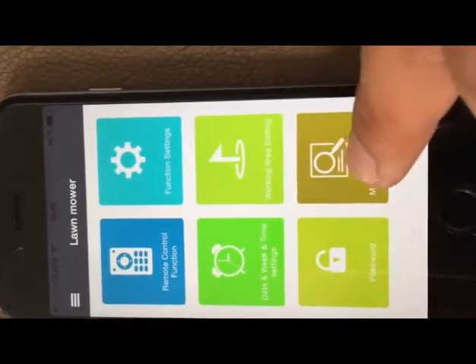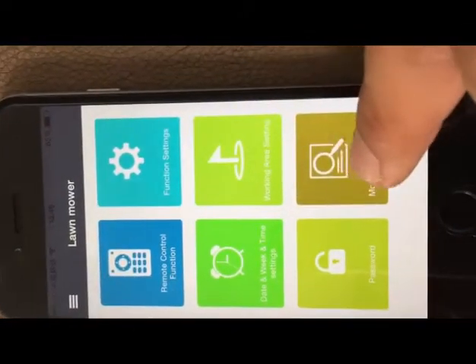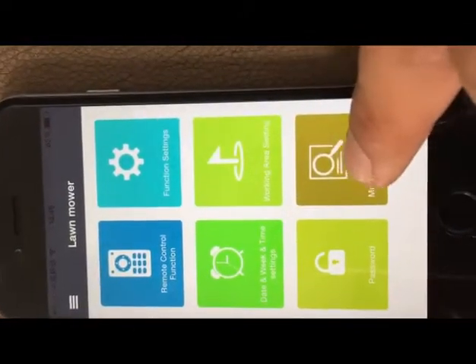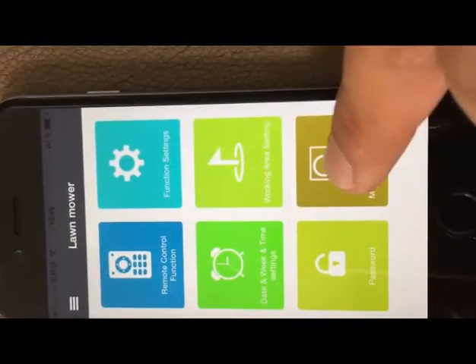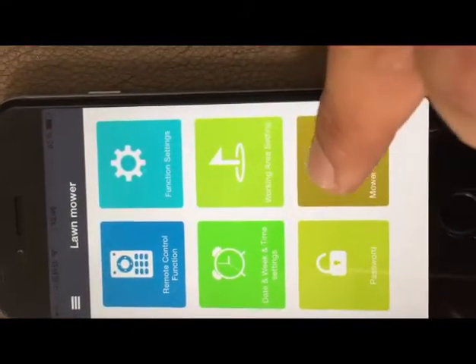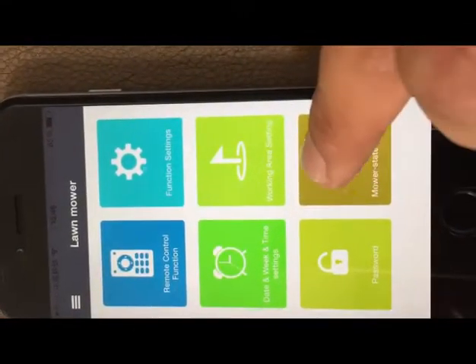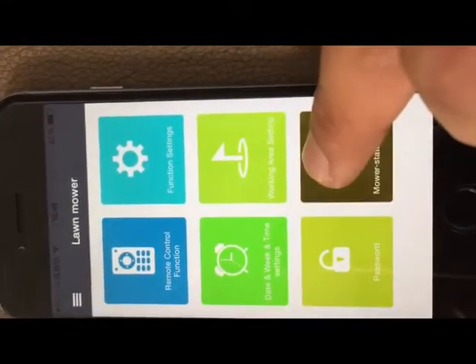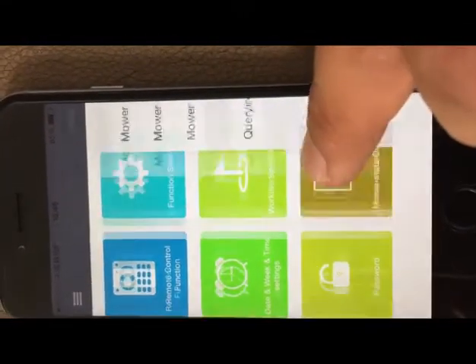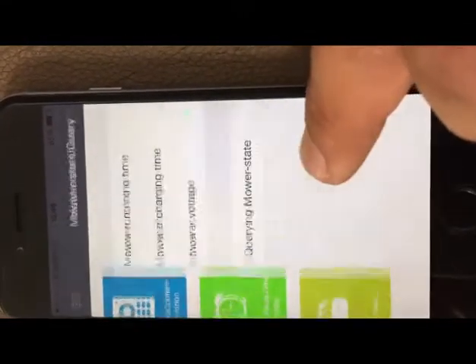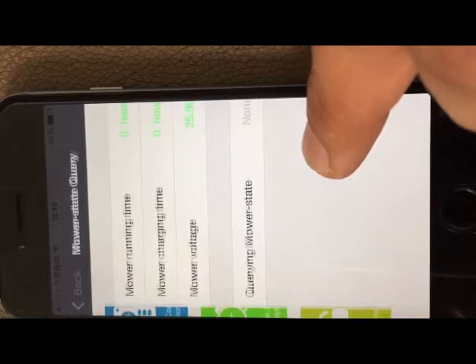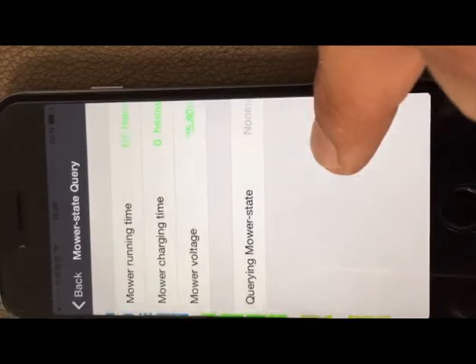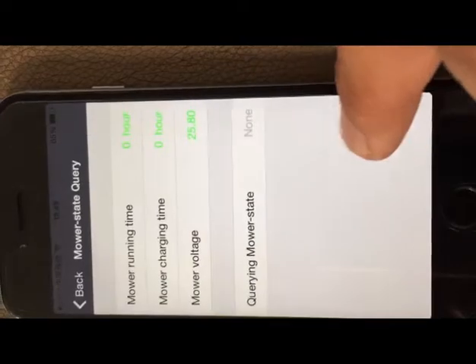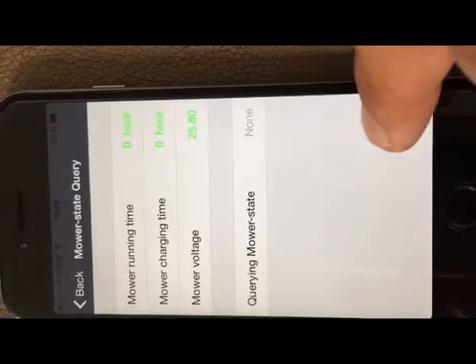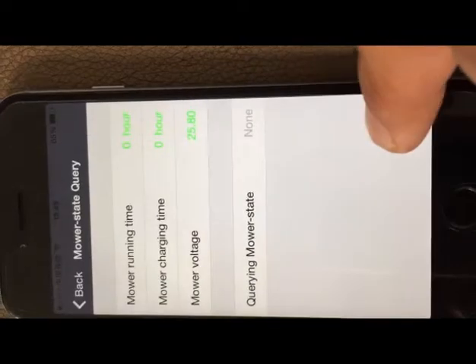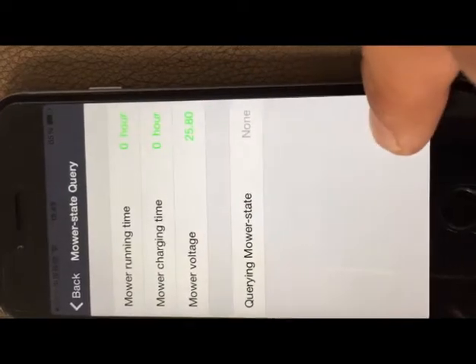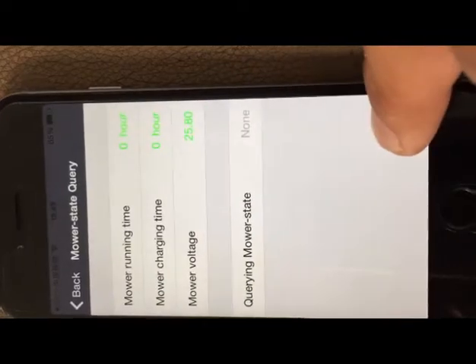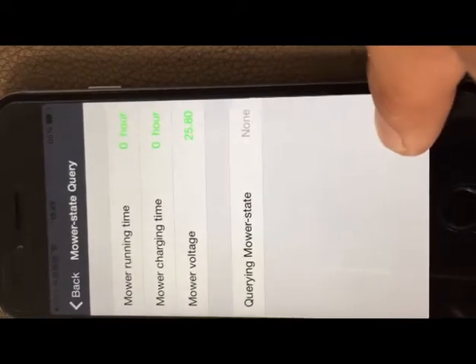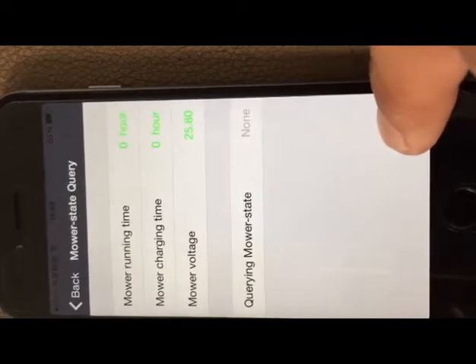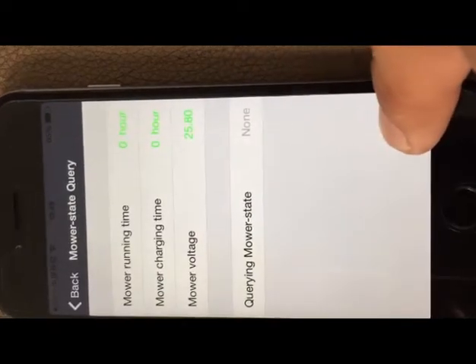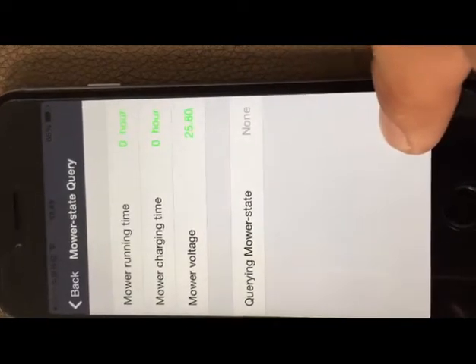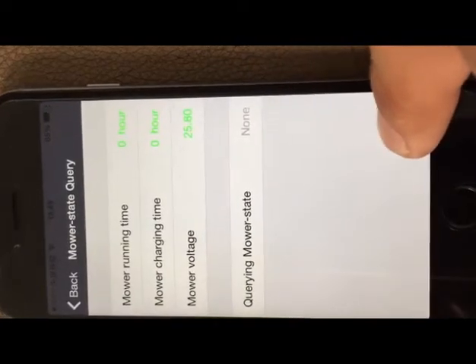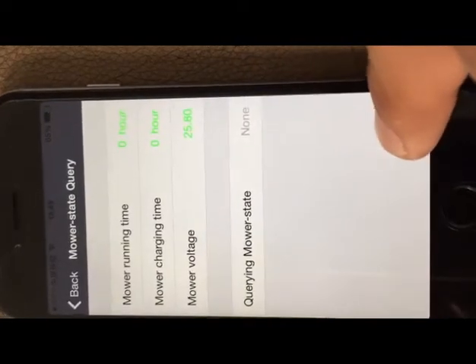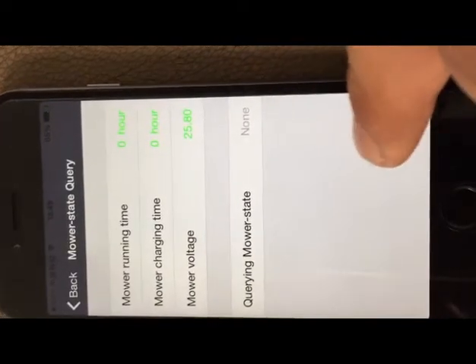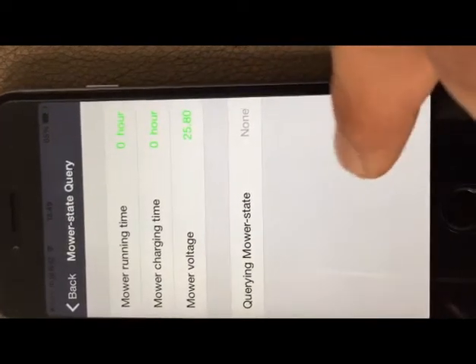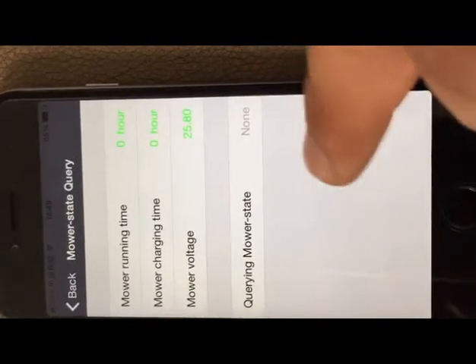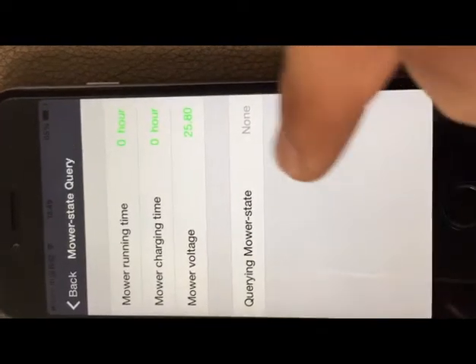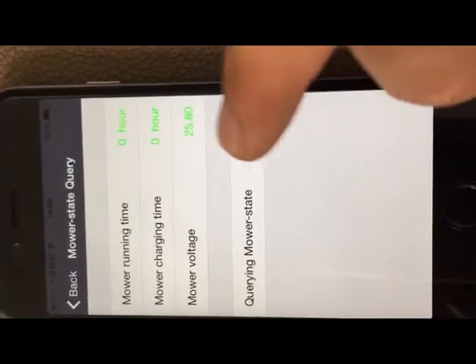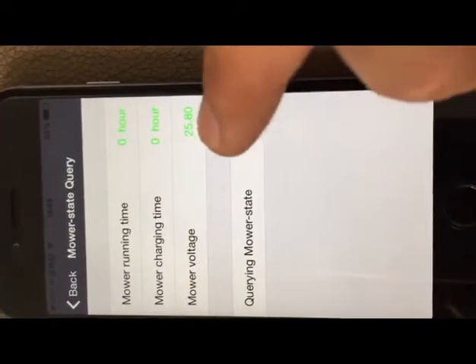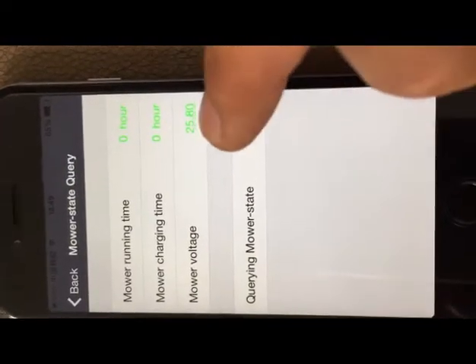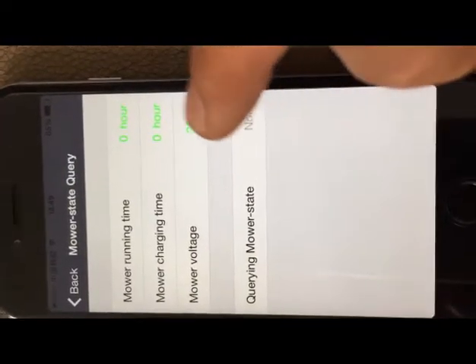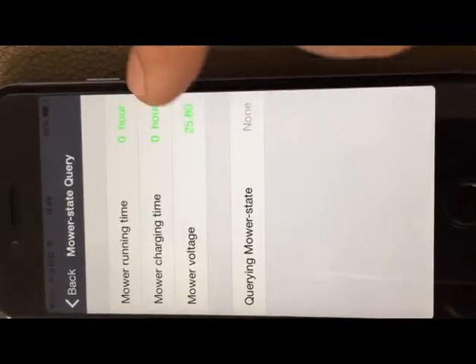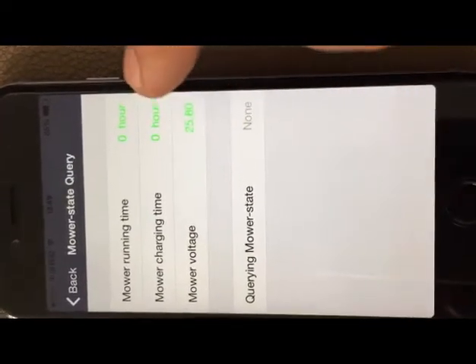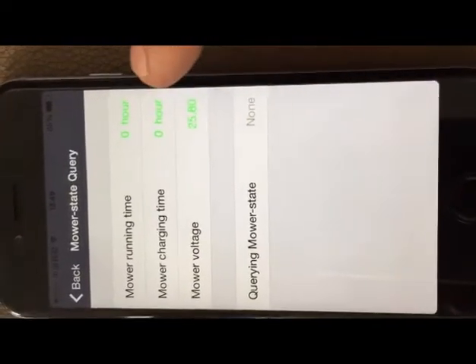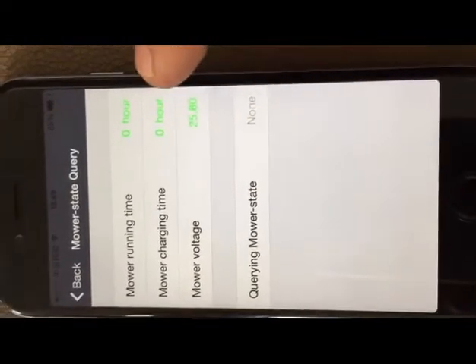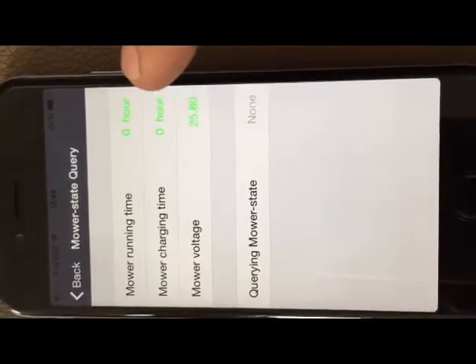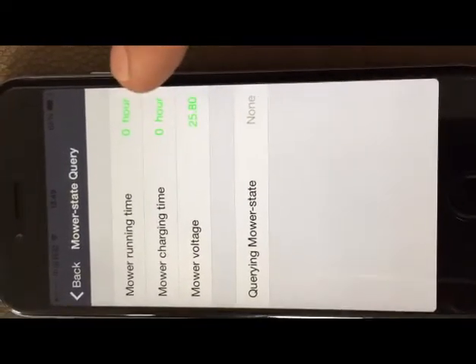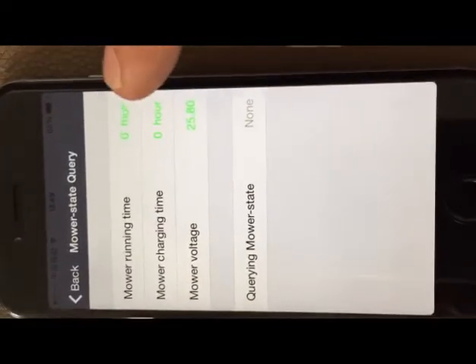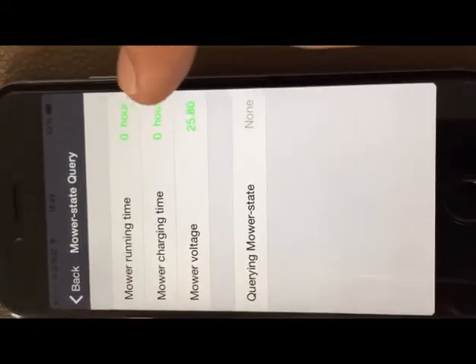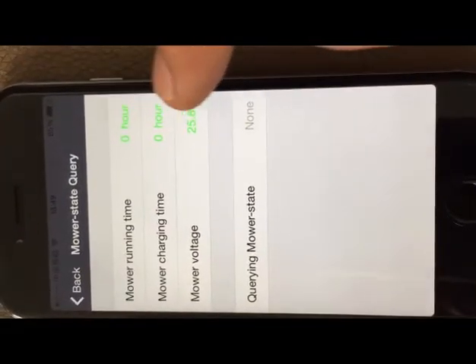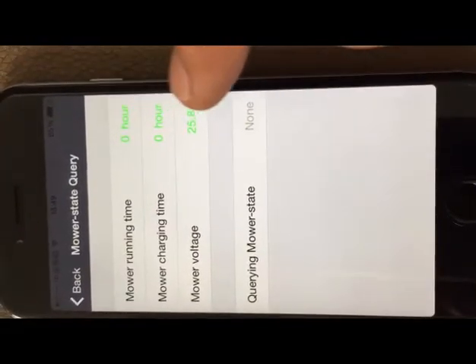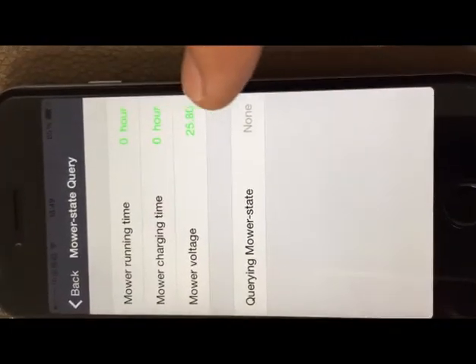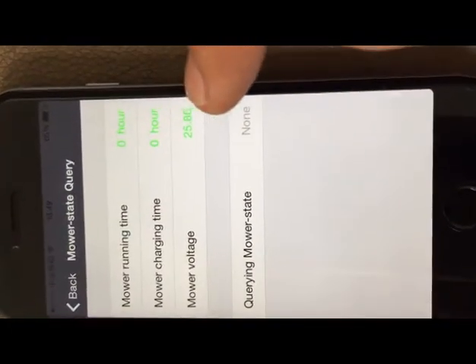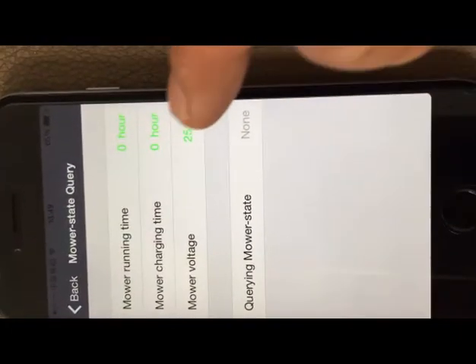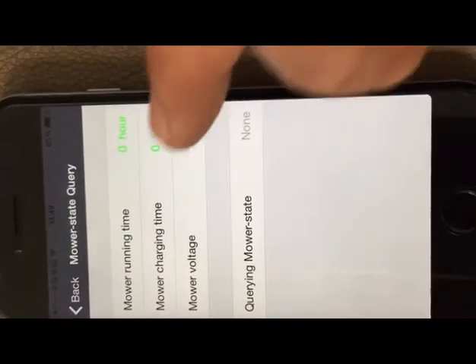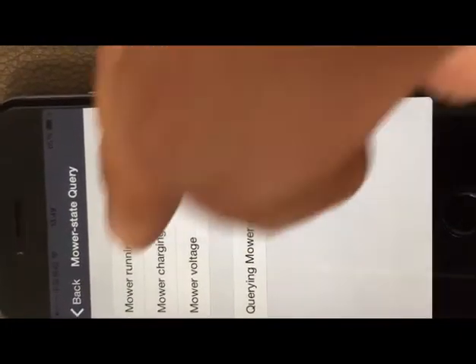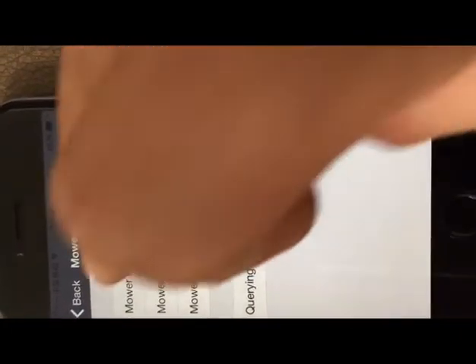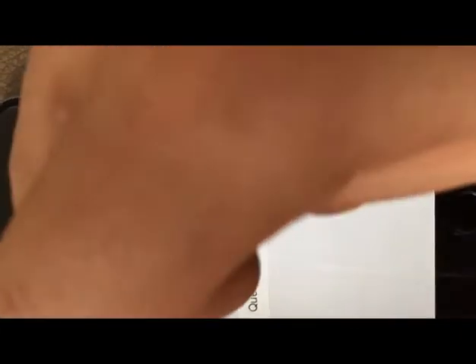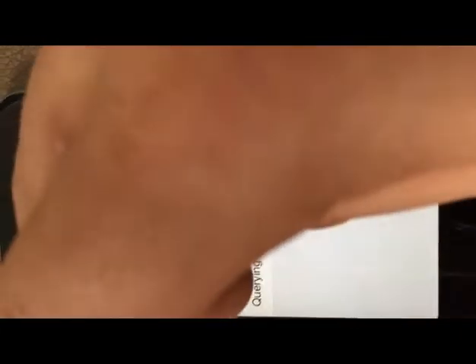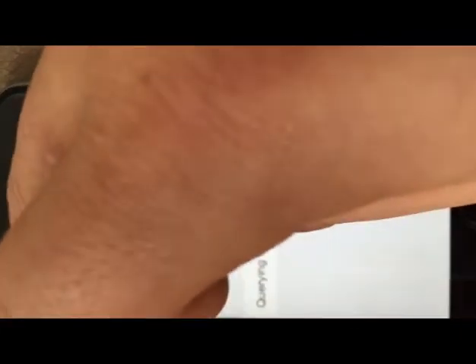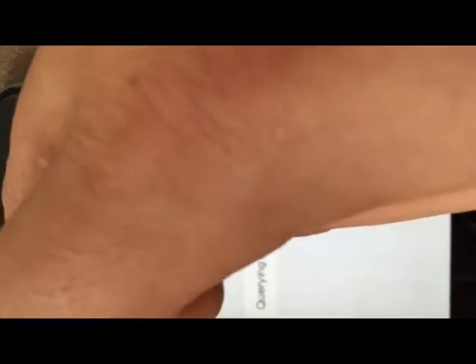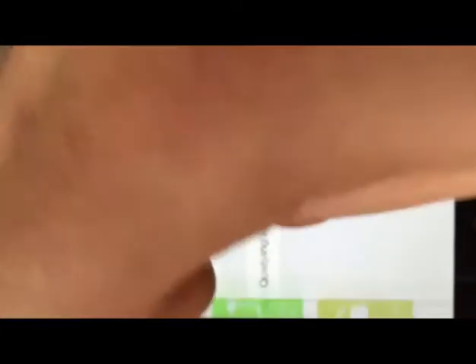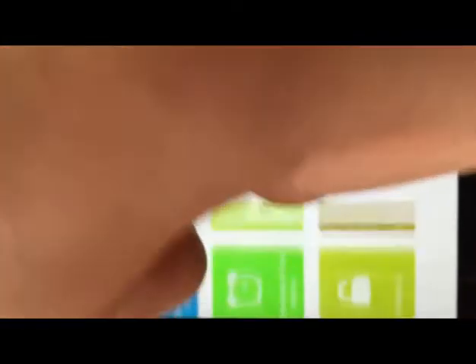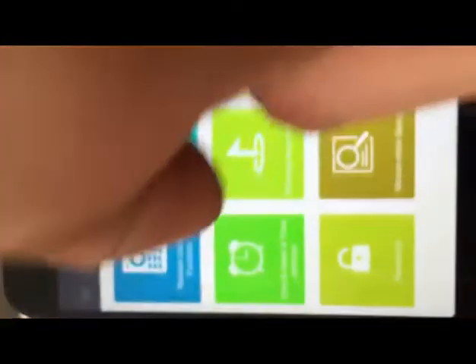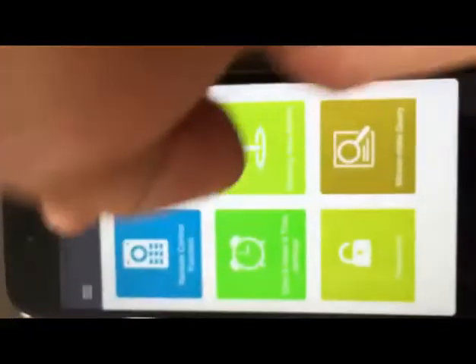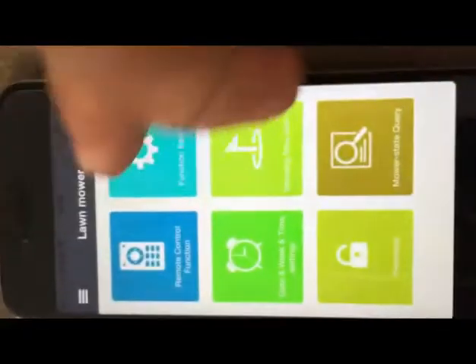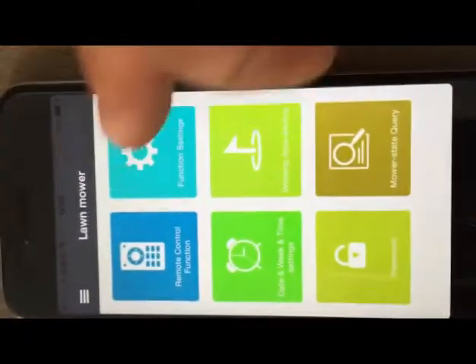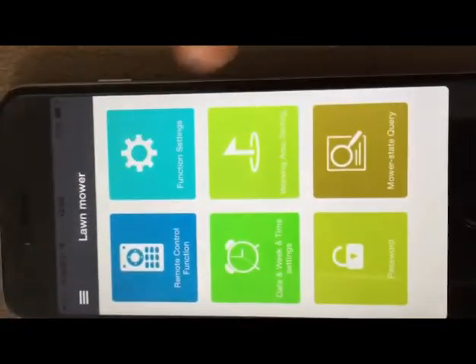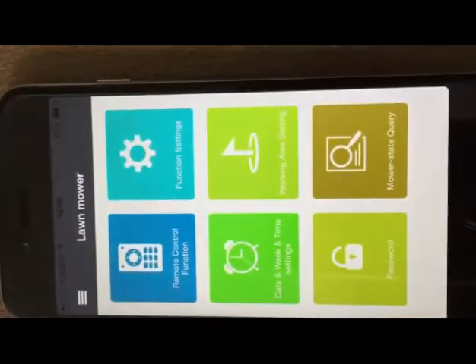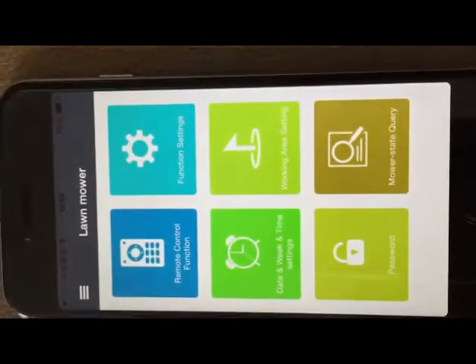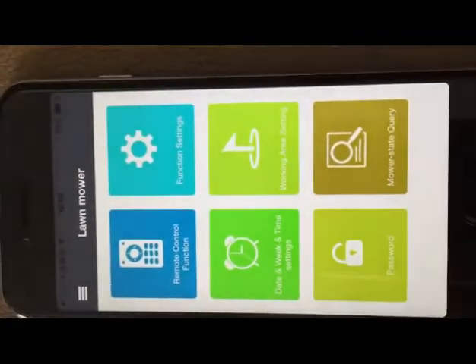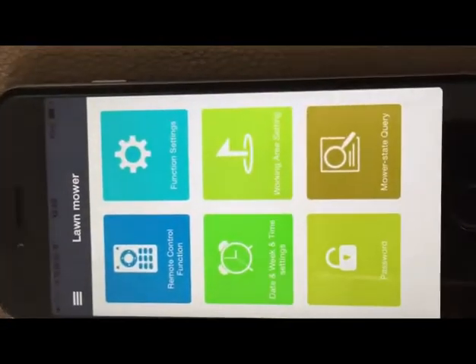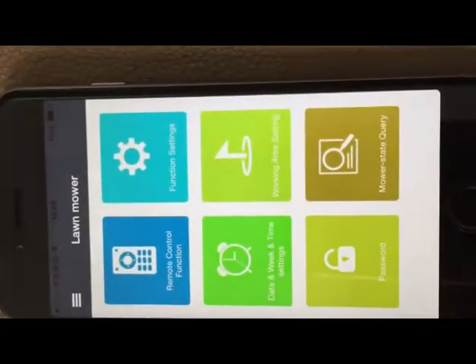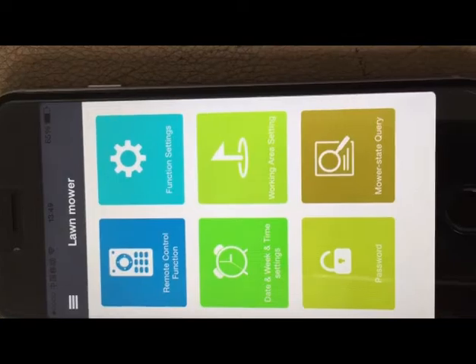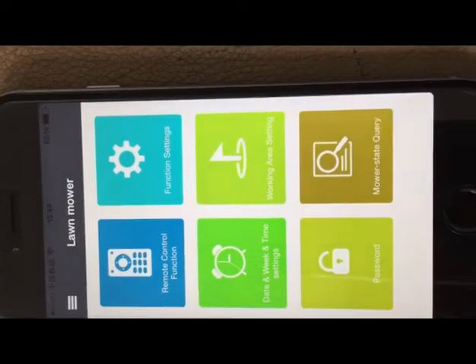Finally, the mobile state query allows you to get information on running time, charging time, and alarm messages.